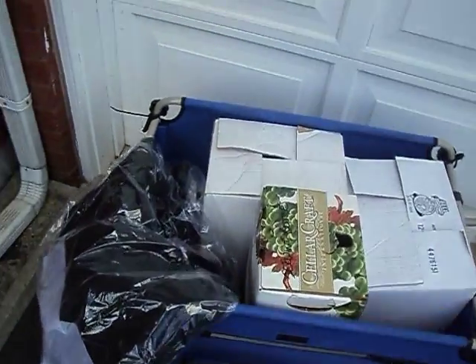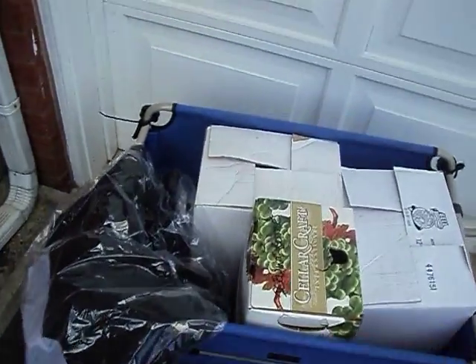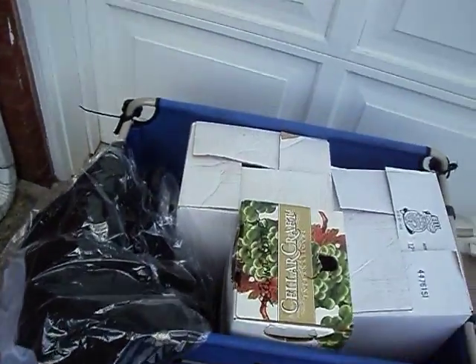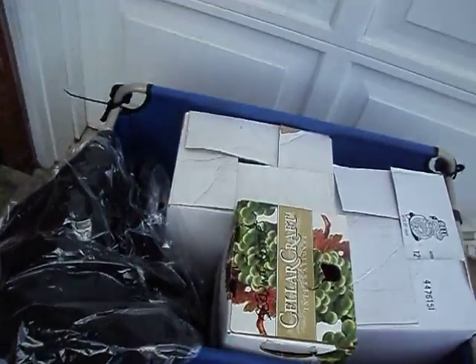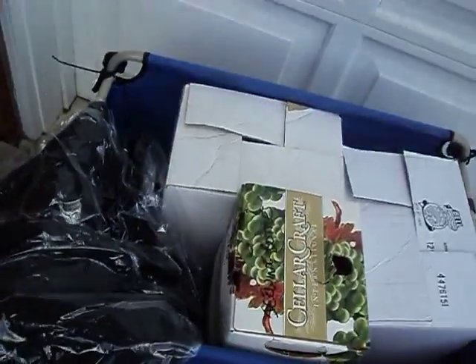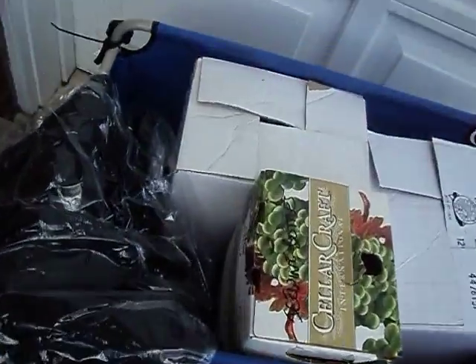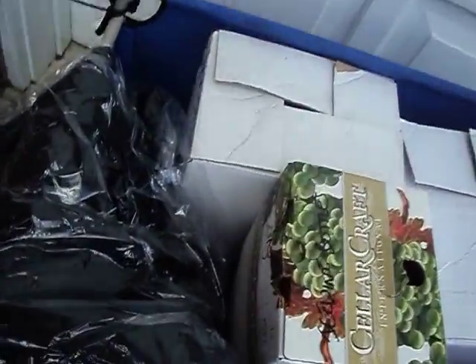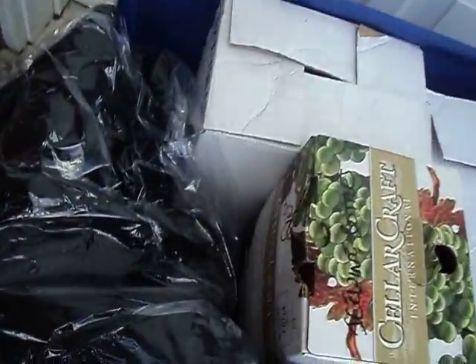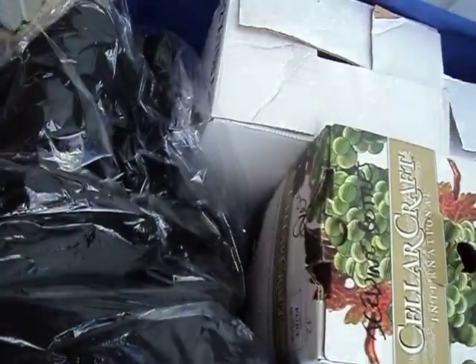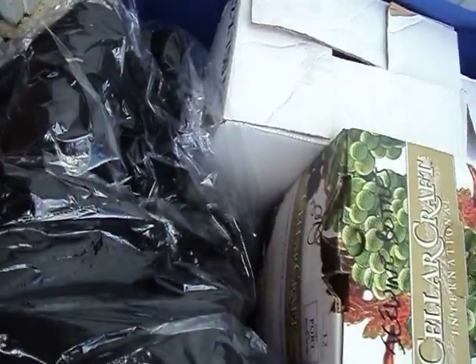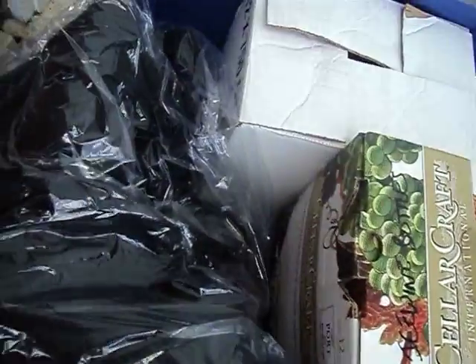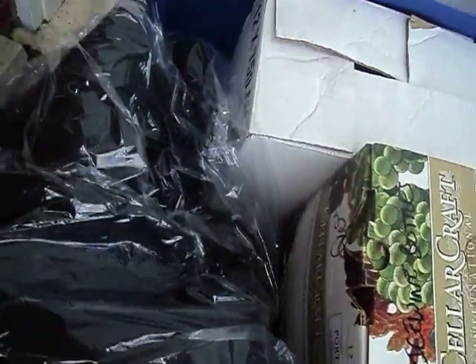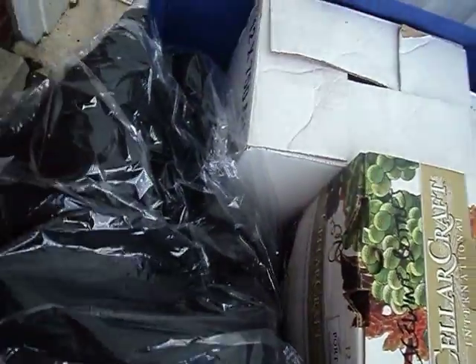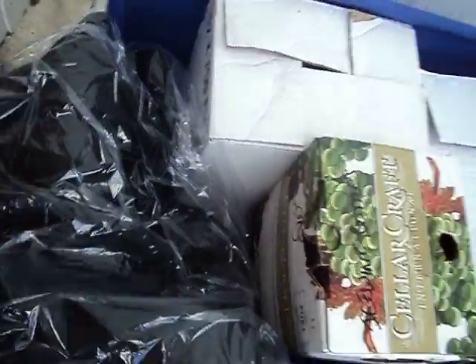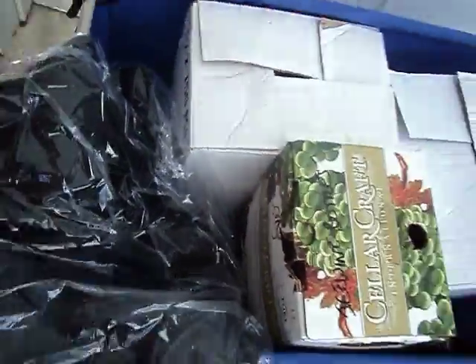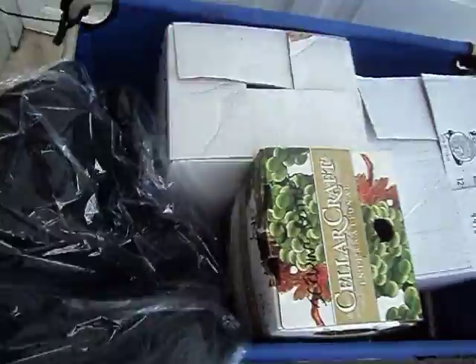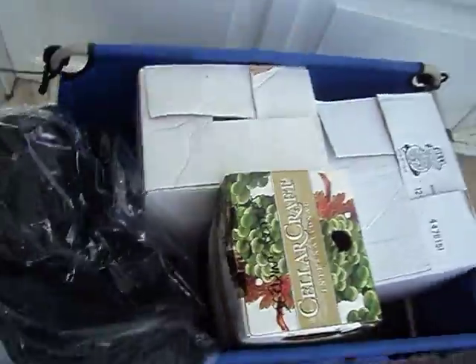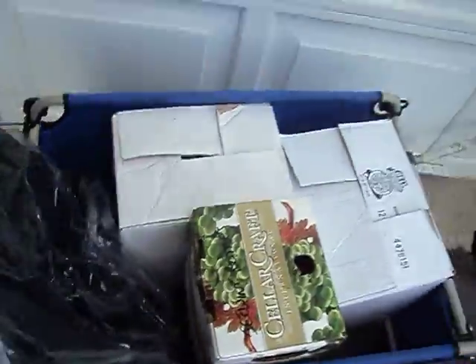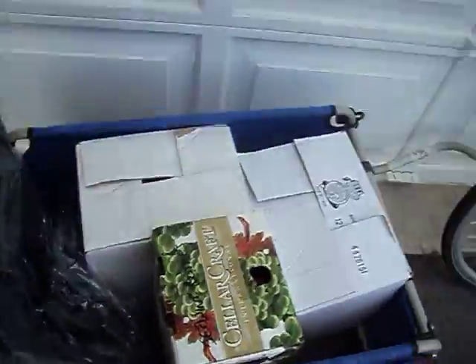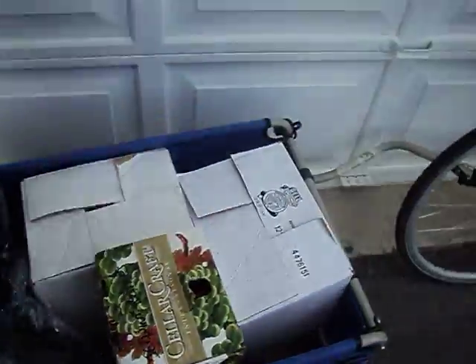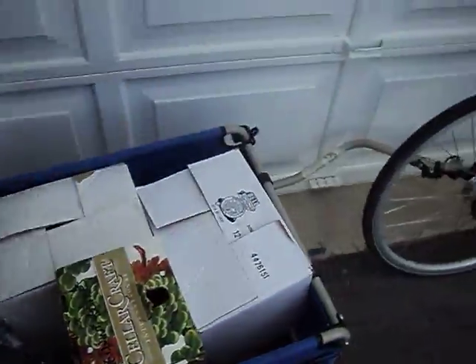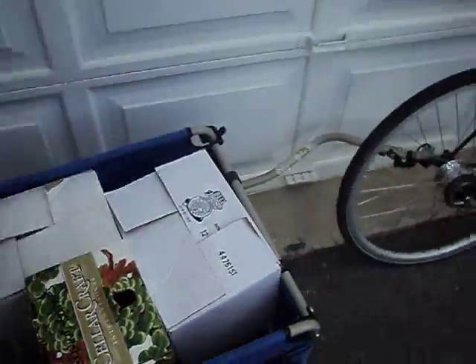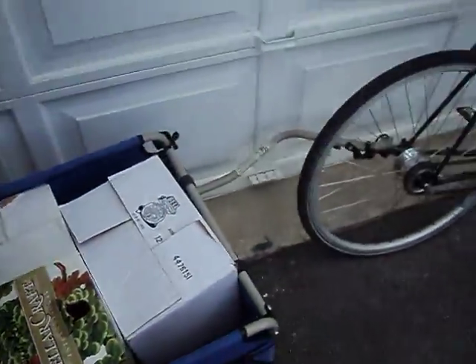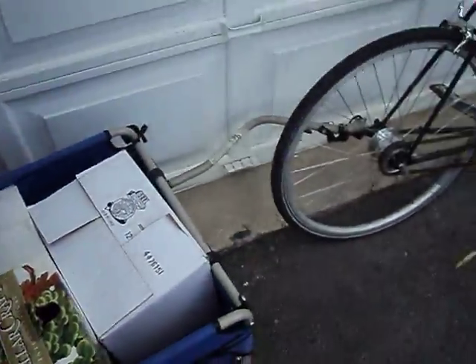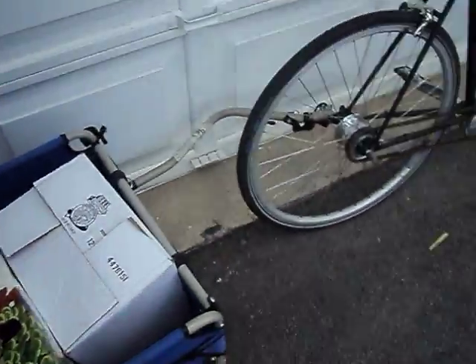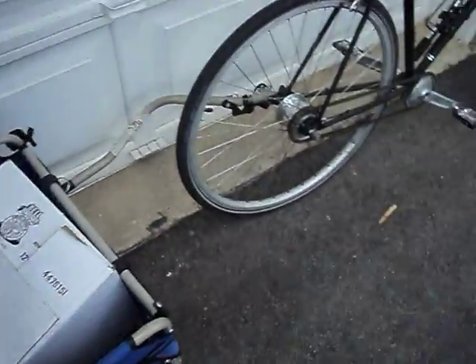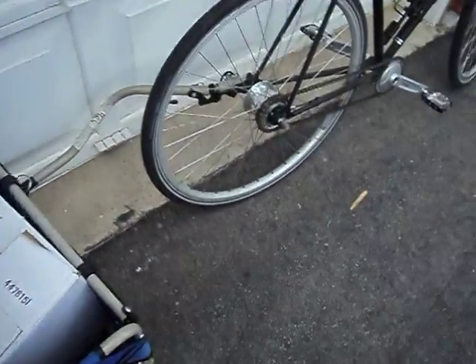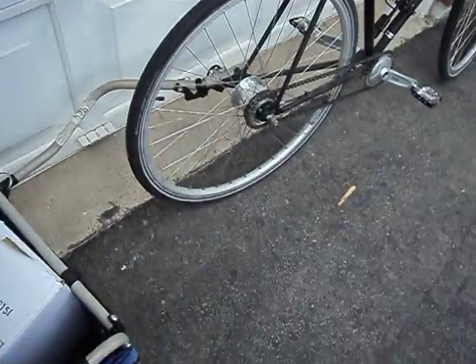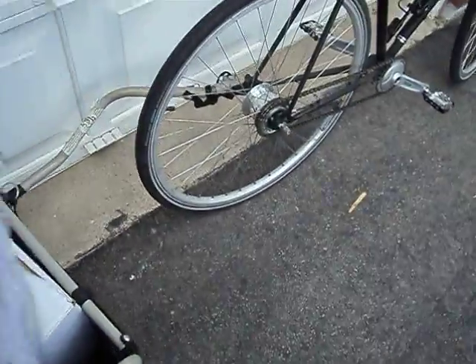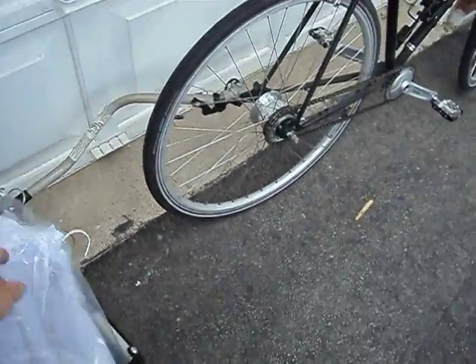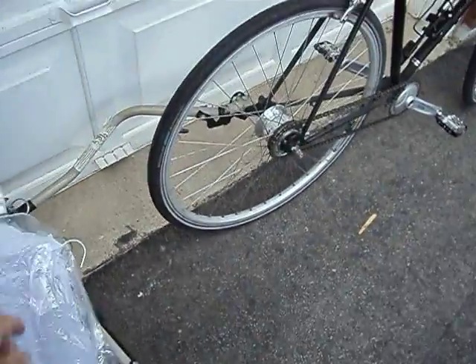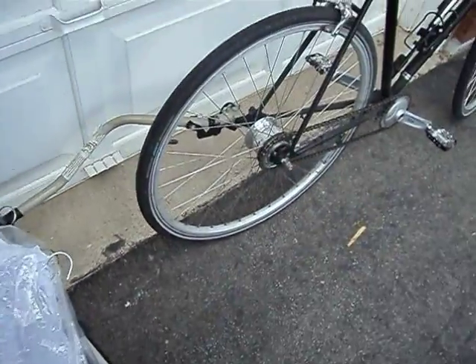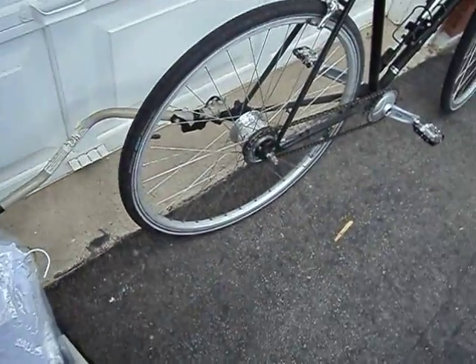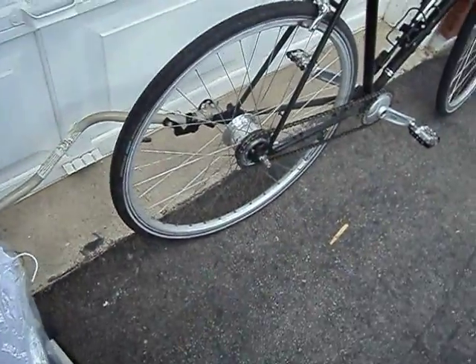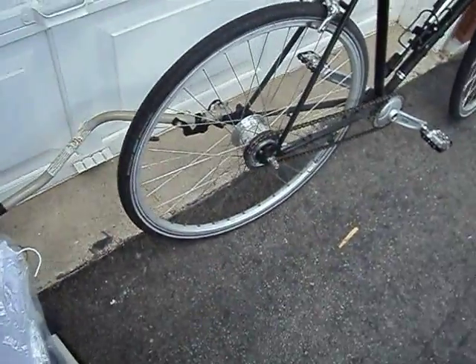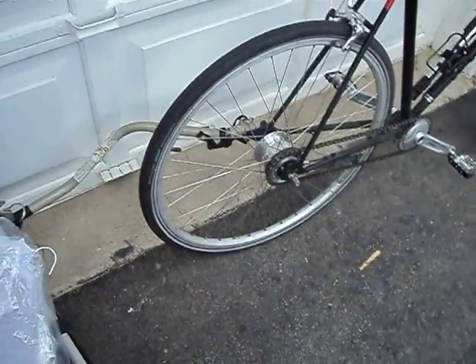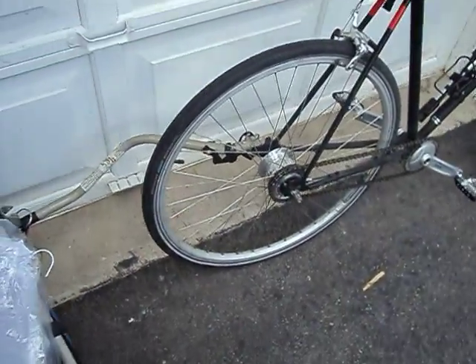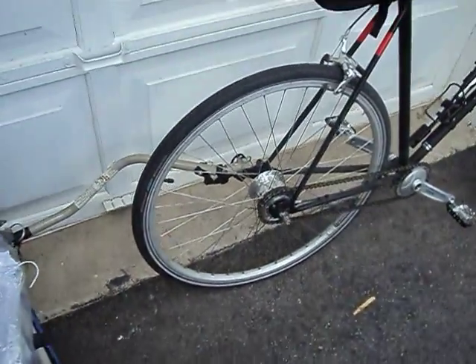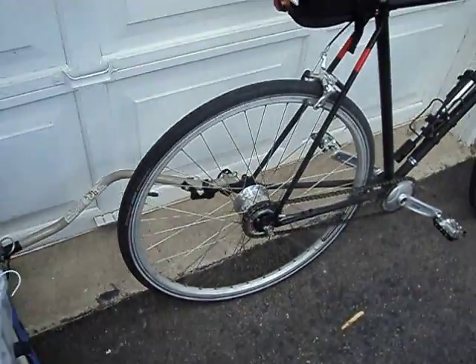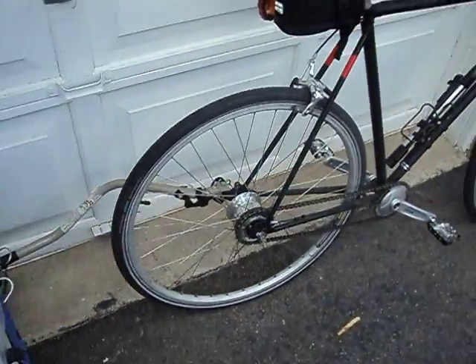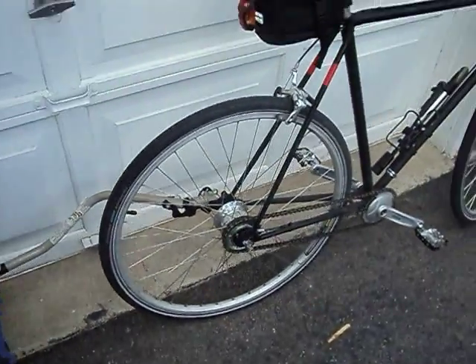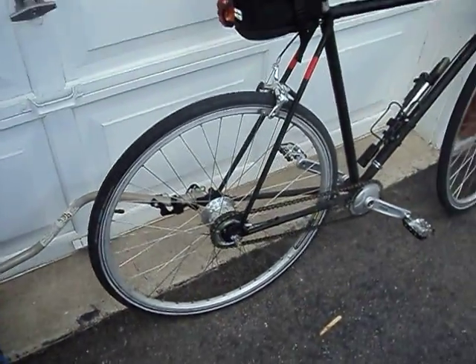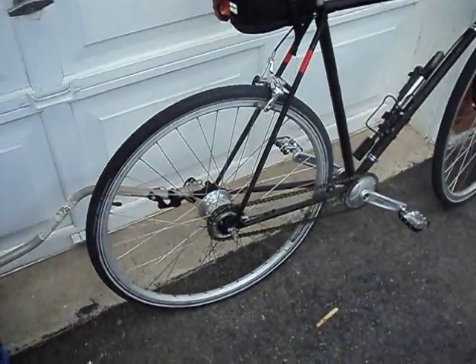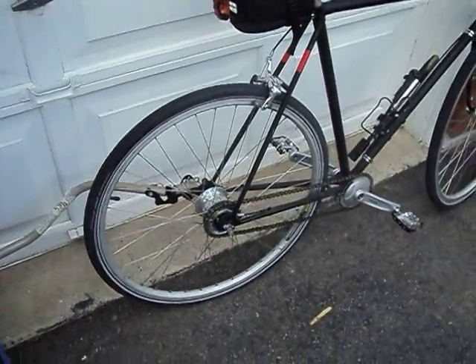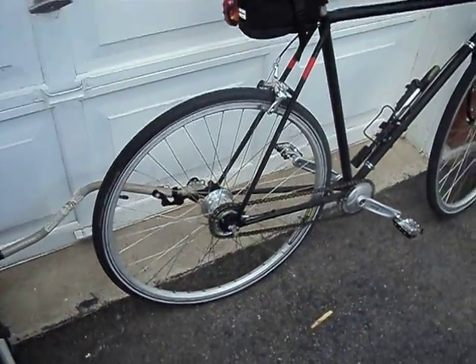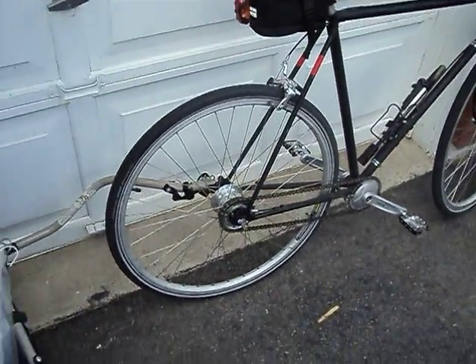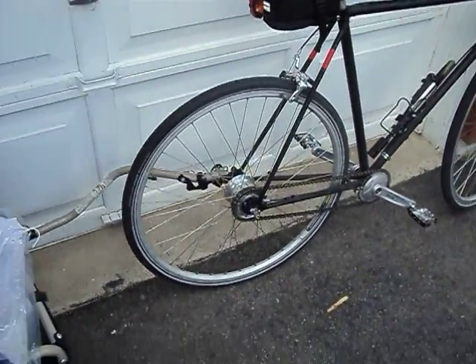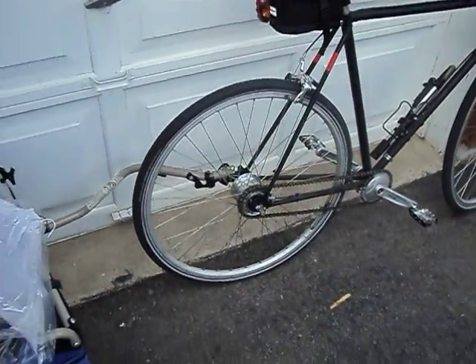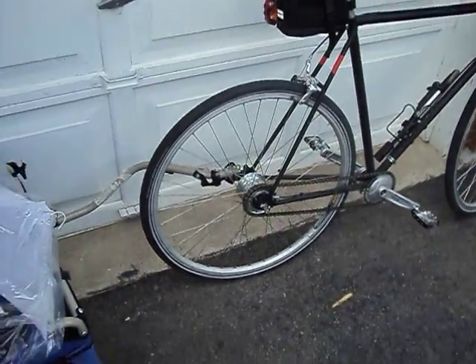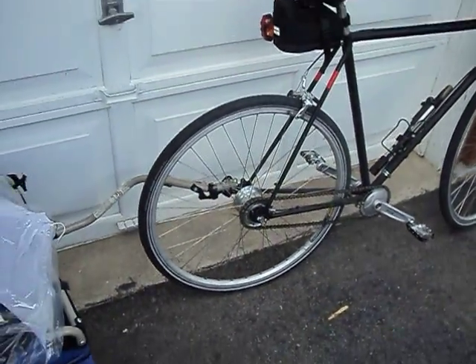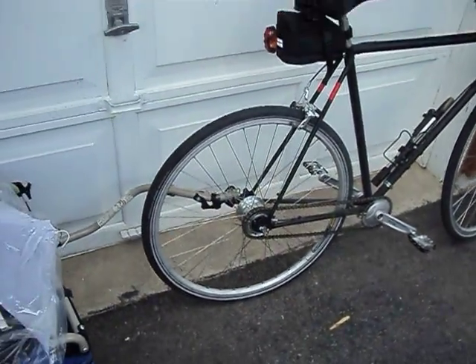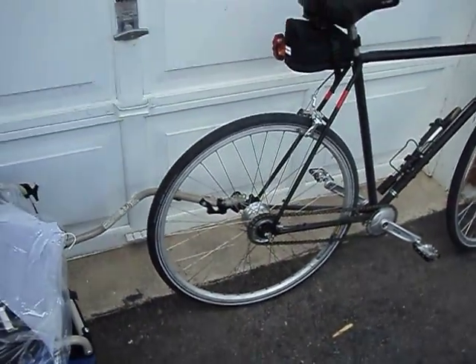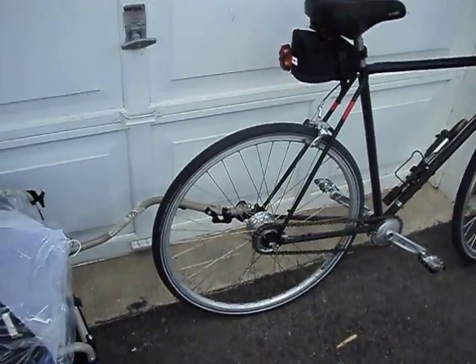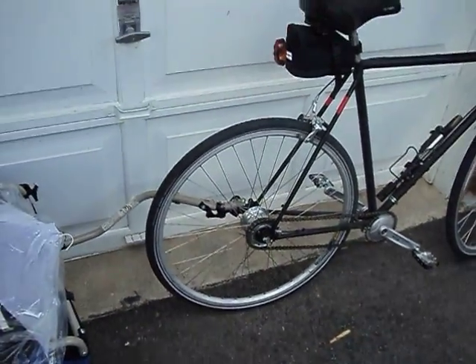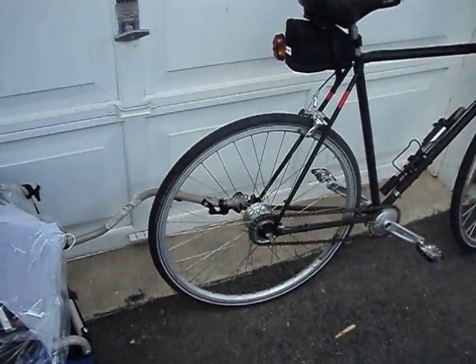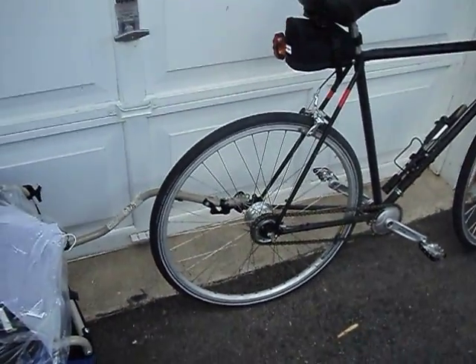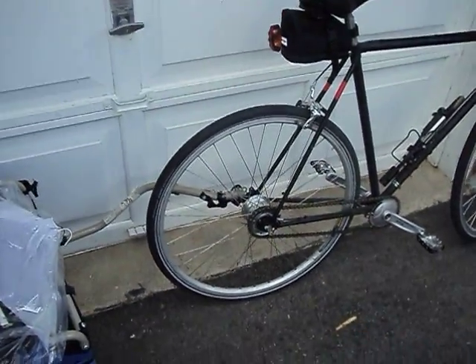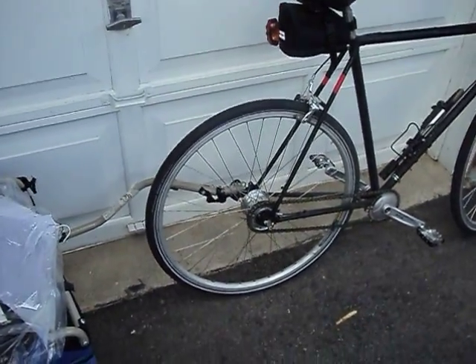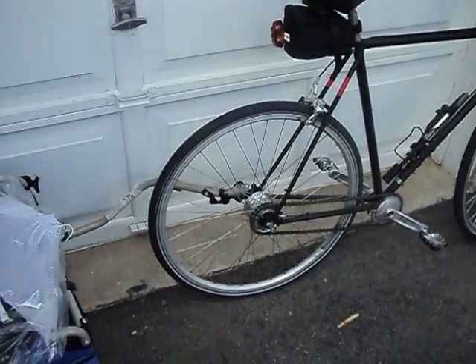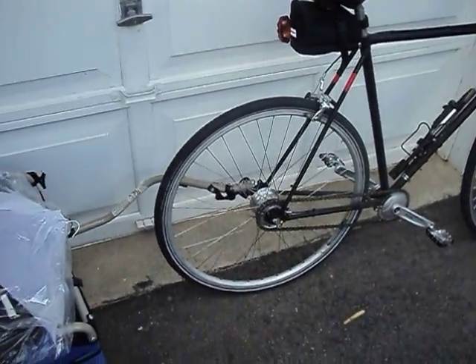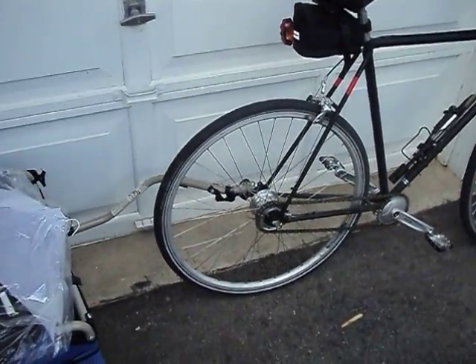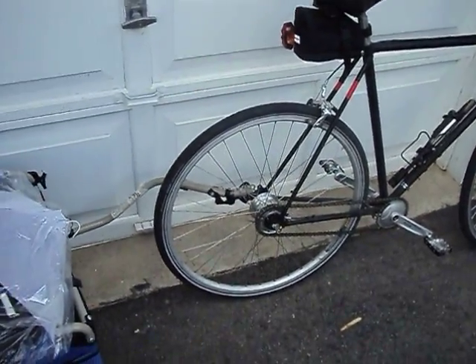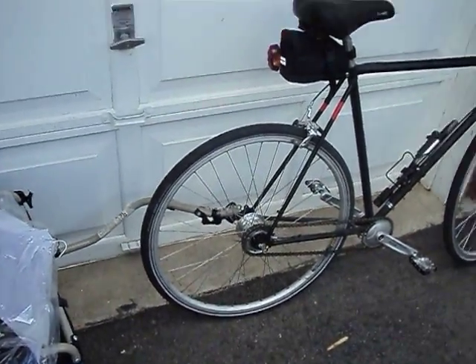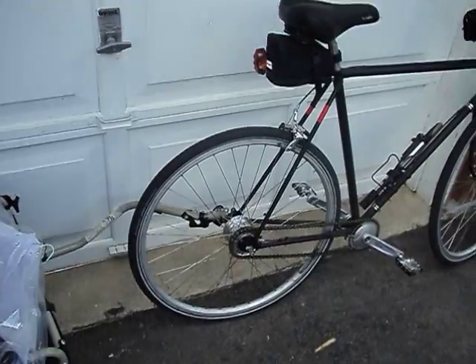I stopped by and picked up my dry cleaning as well. This is turning out to be a pretty decent utility bike.